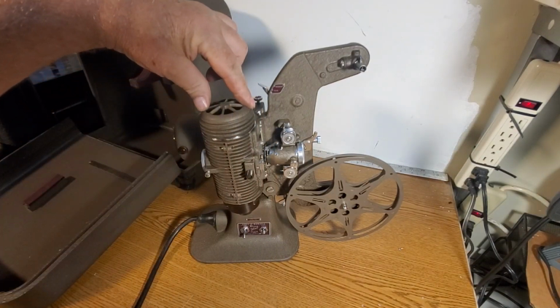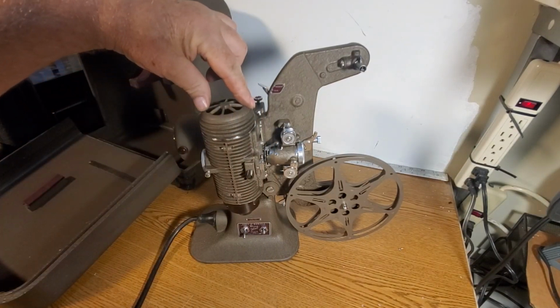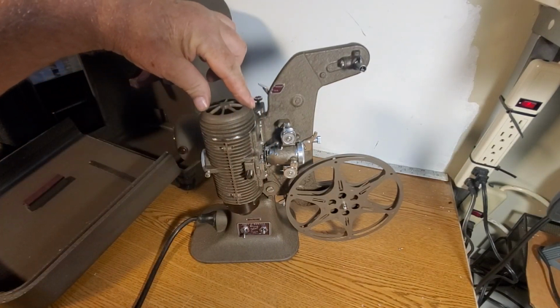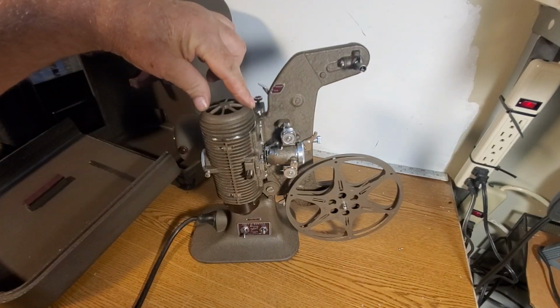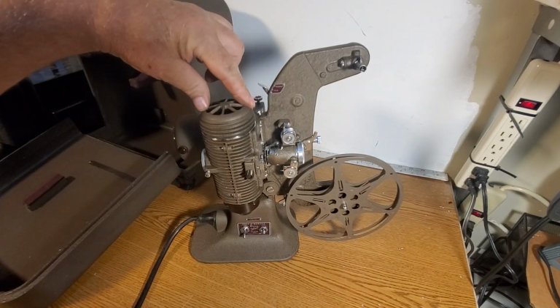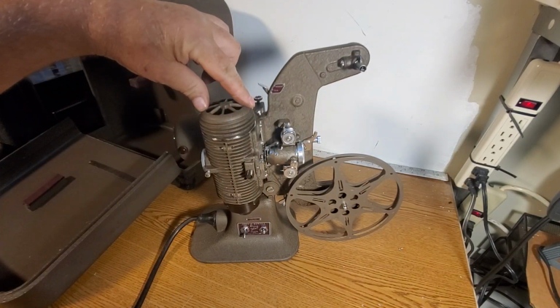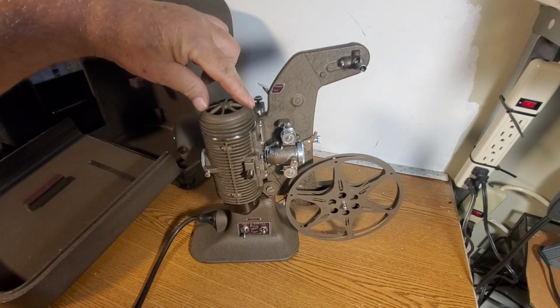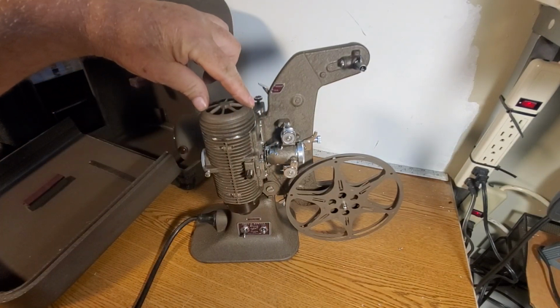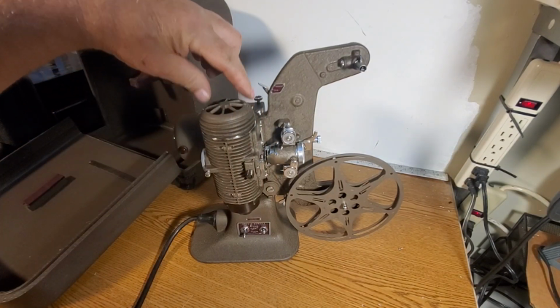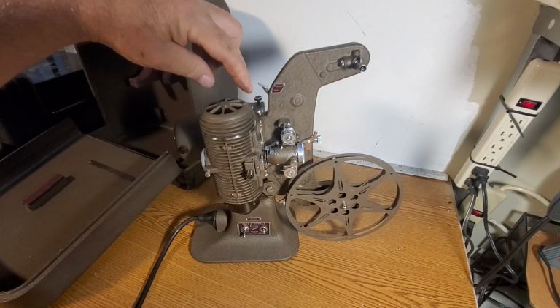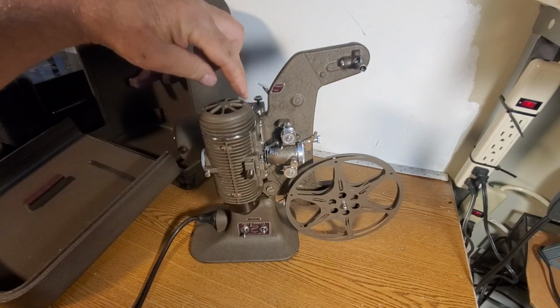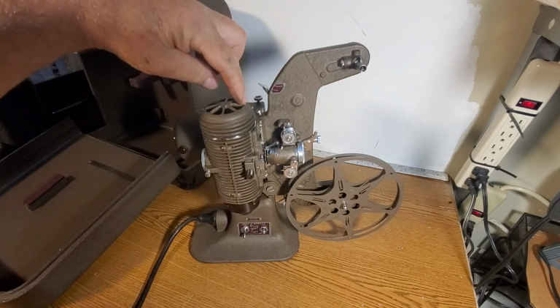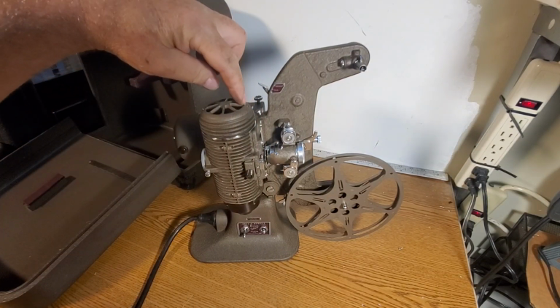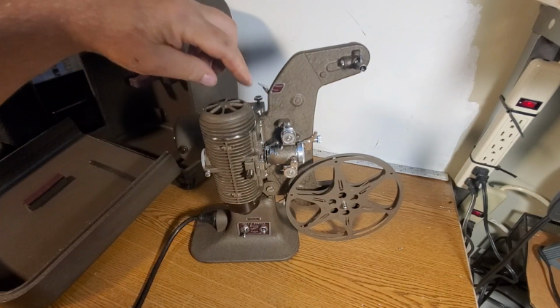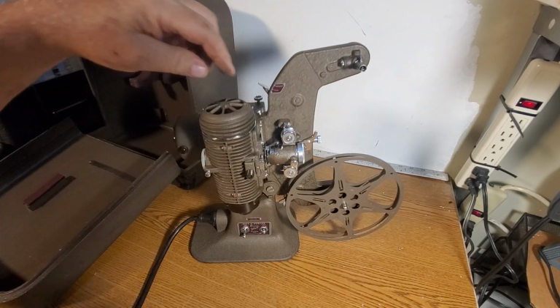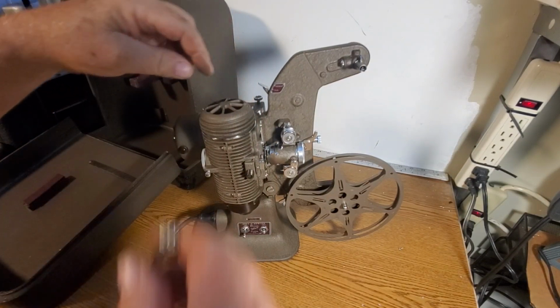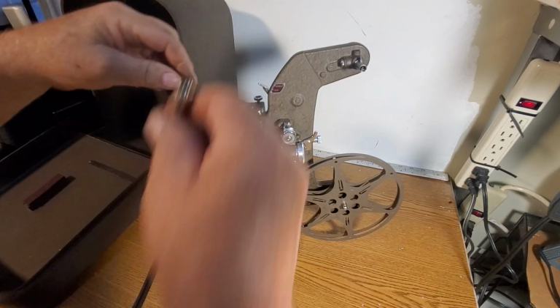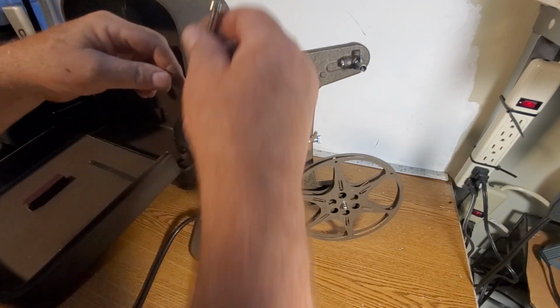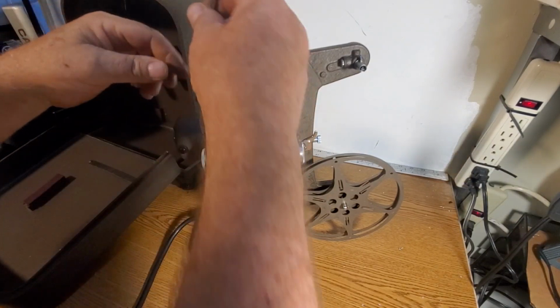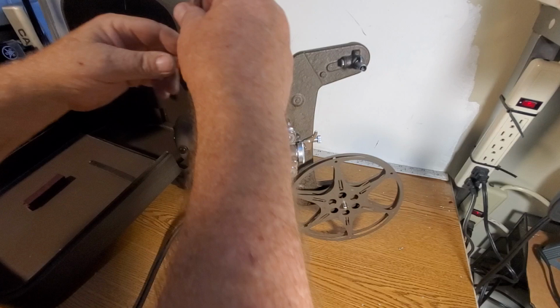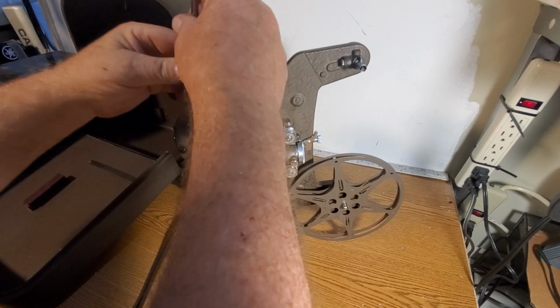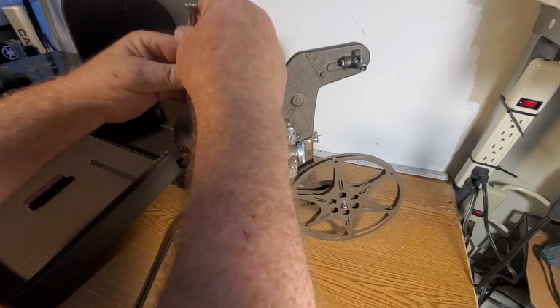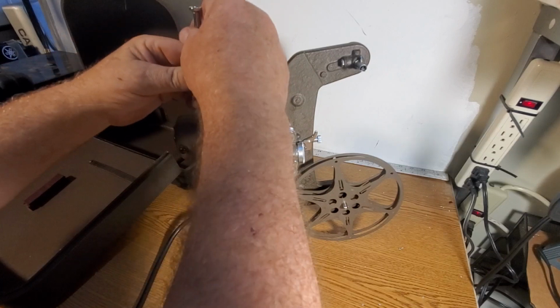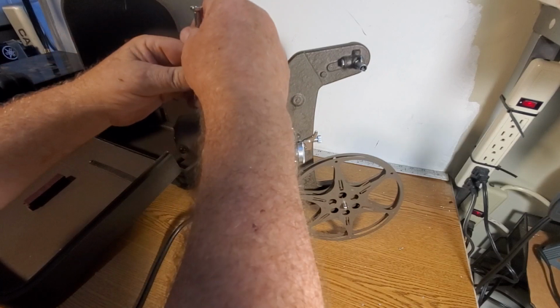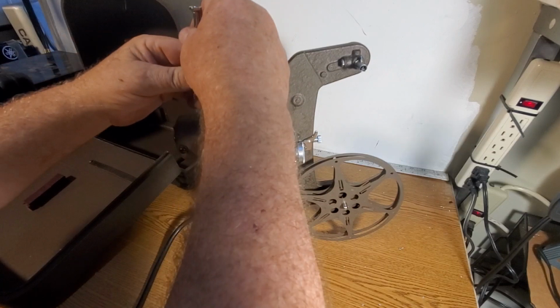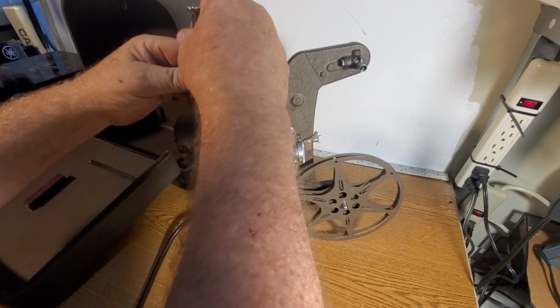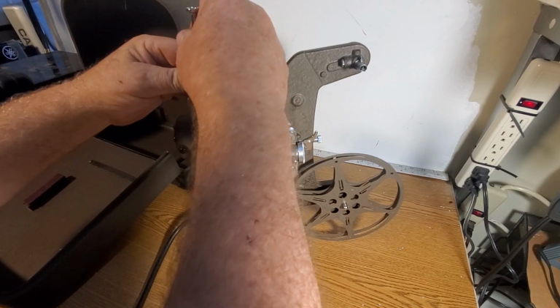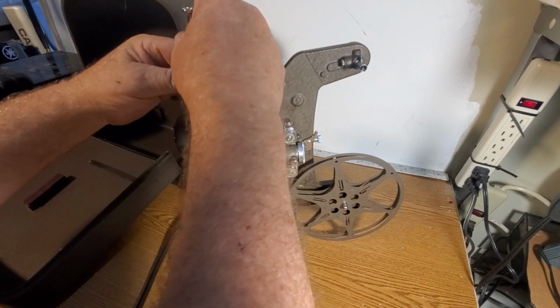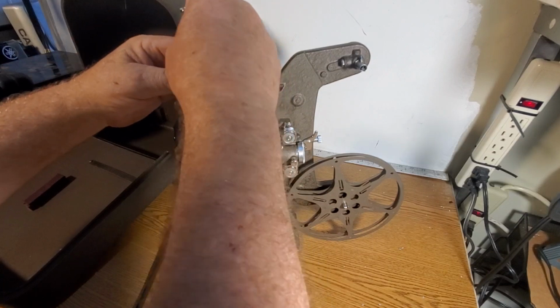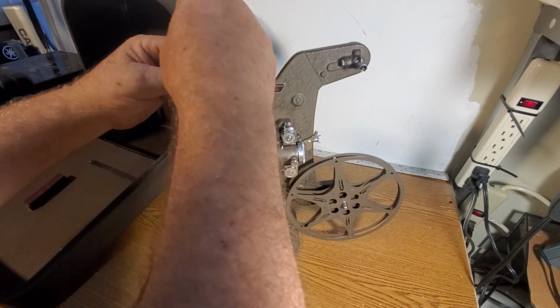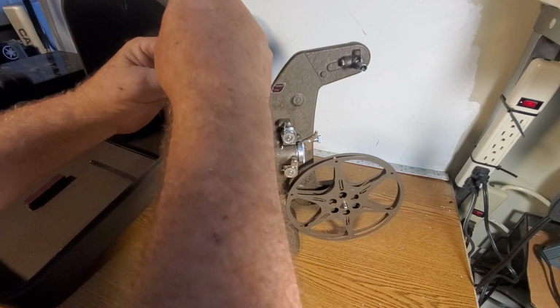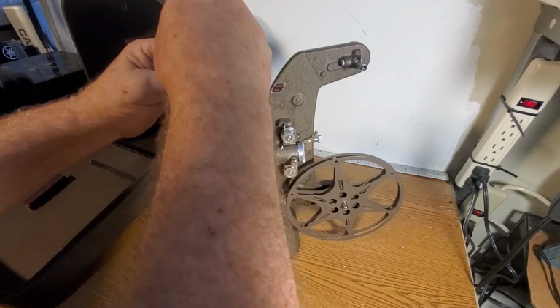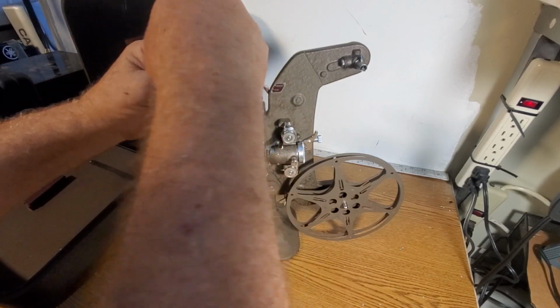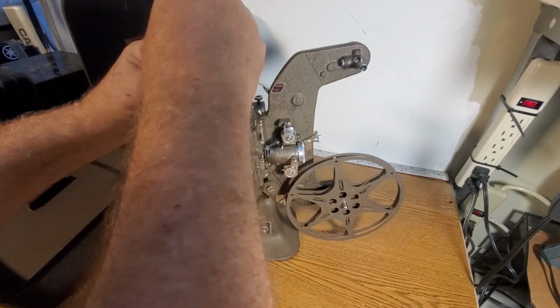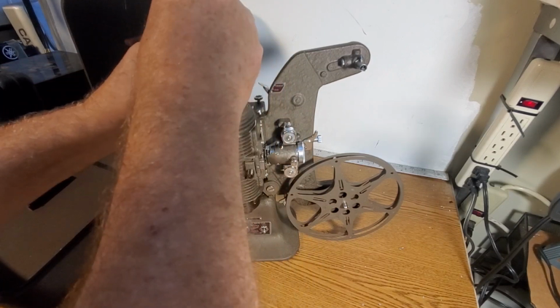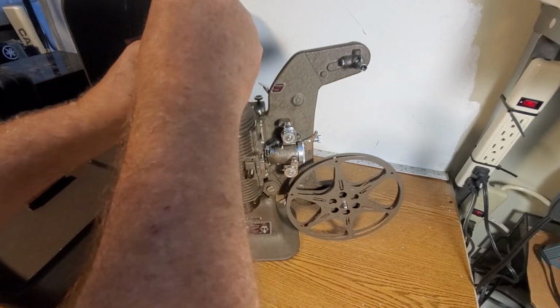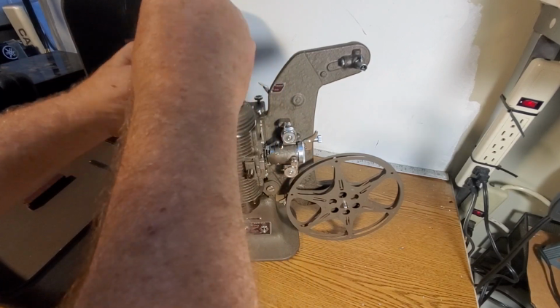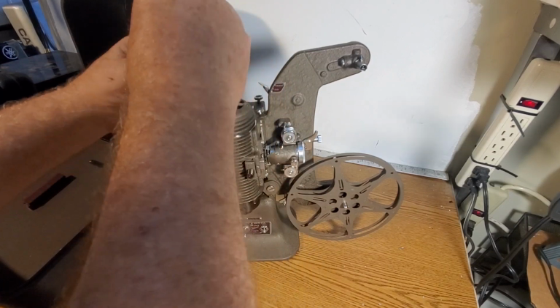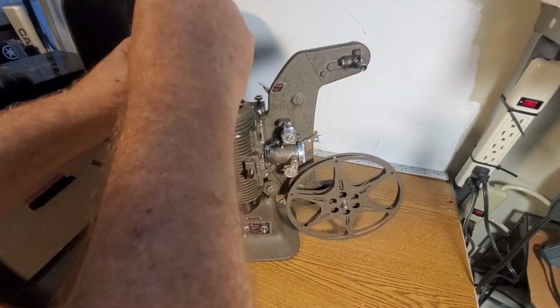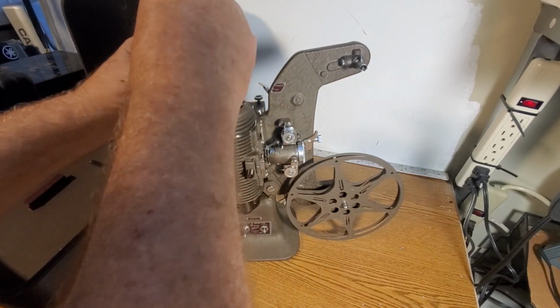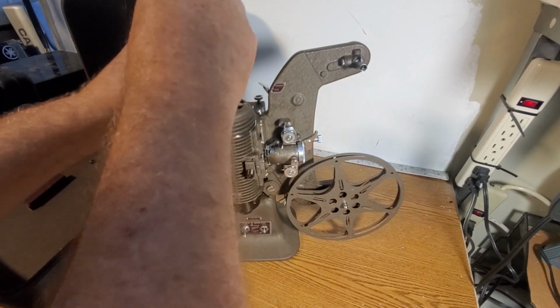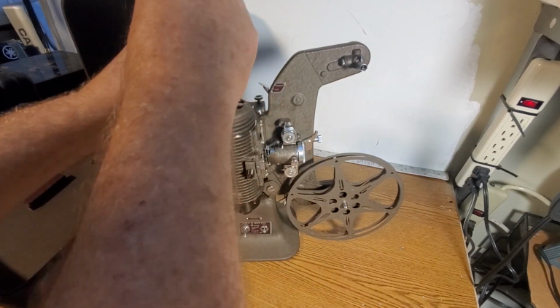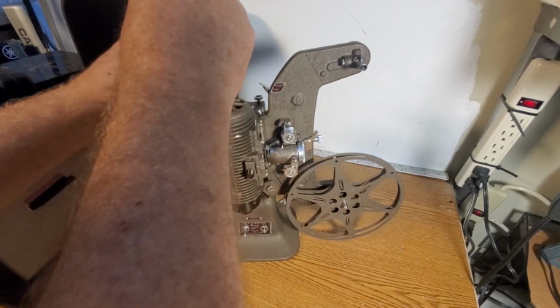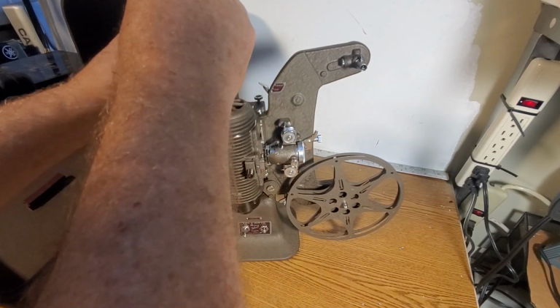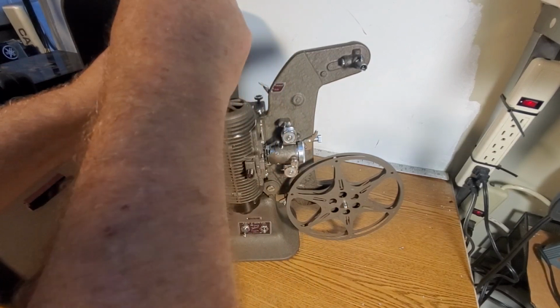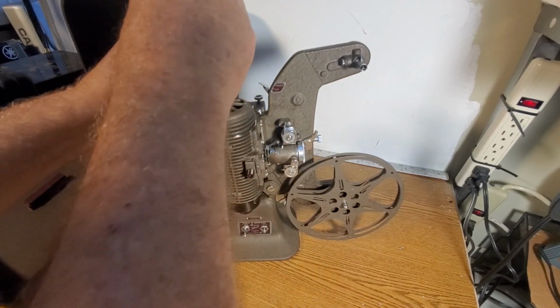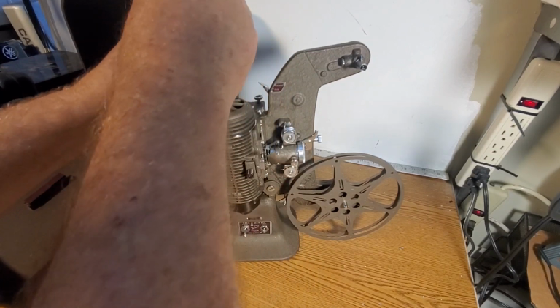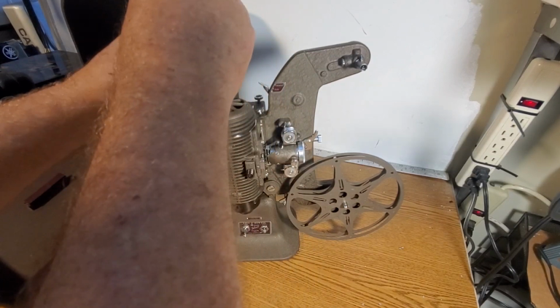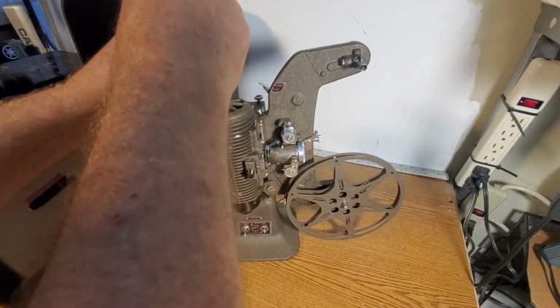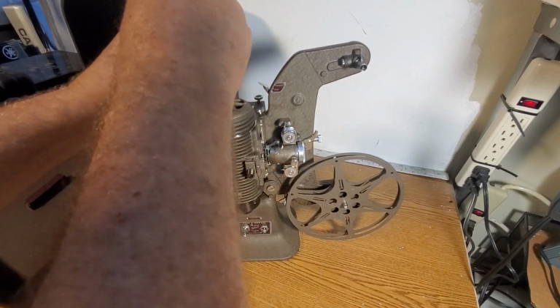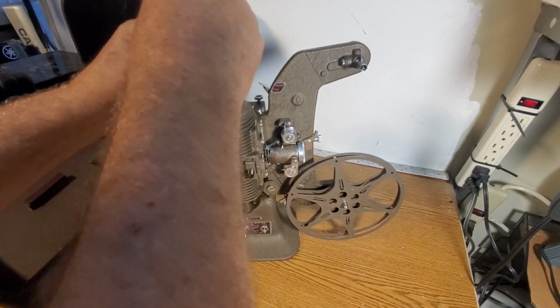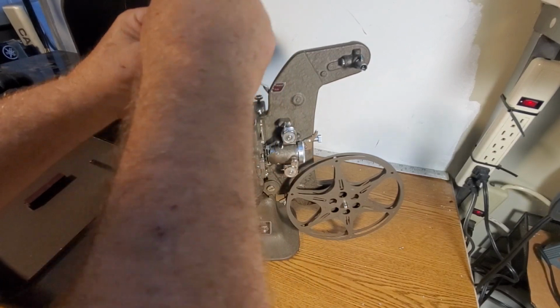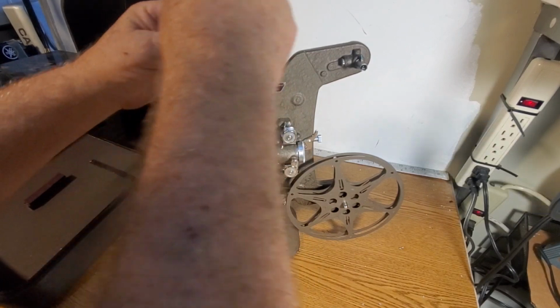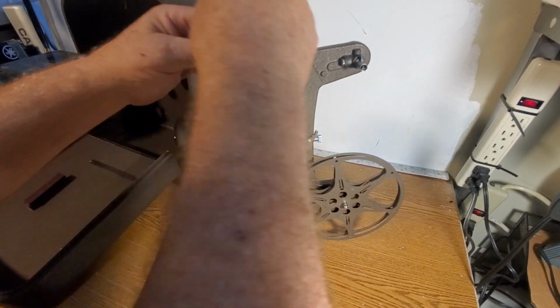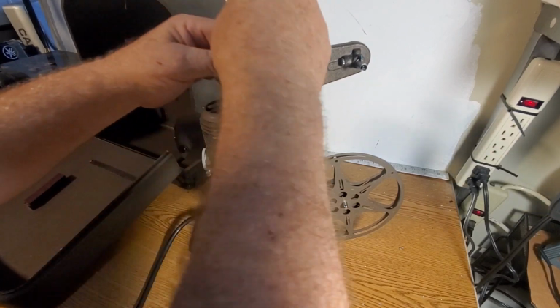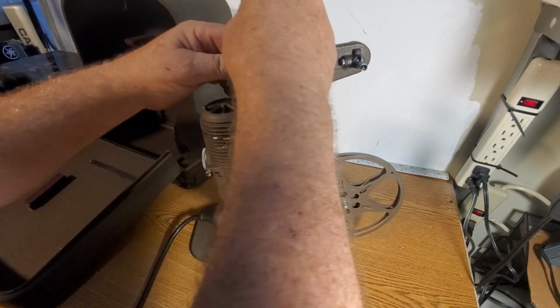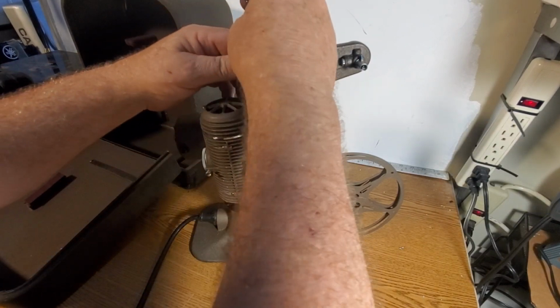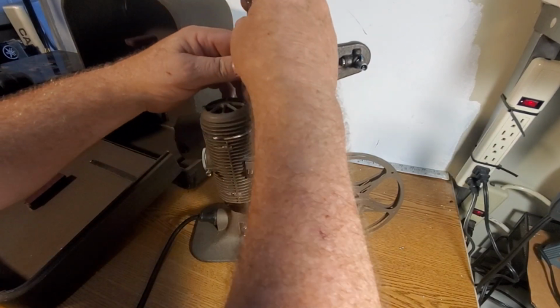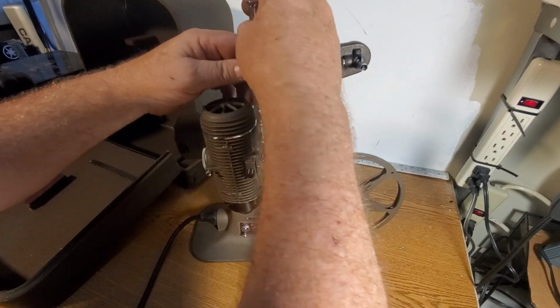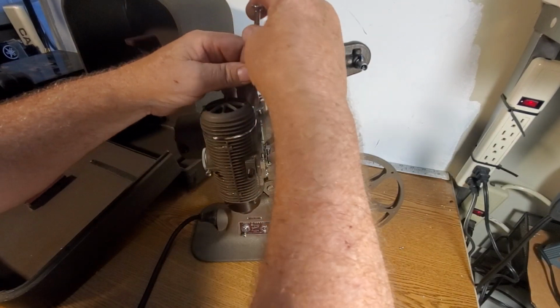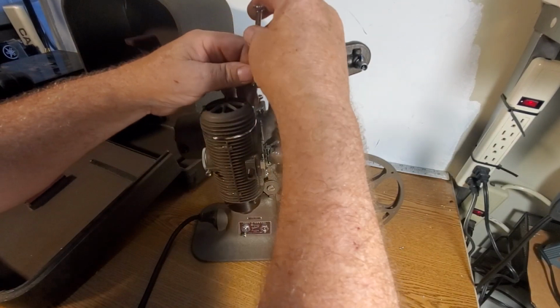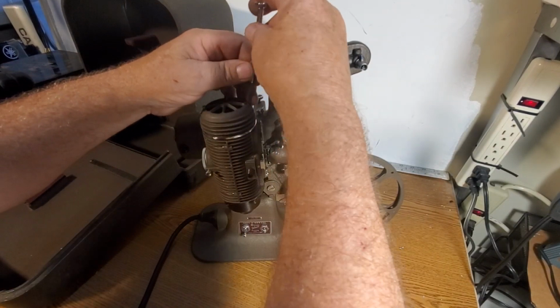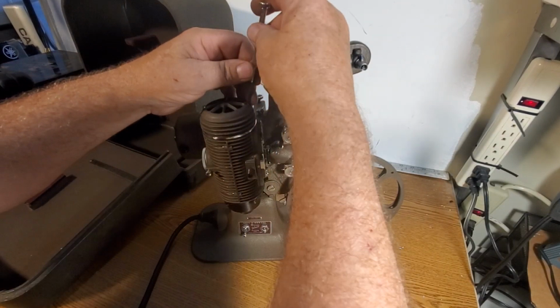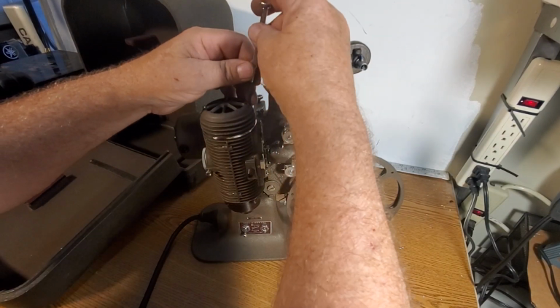Really only two screws. Flat head right here, and another one right here.